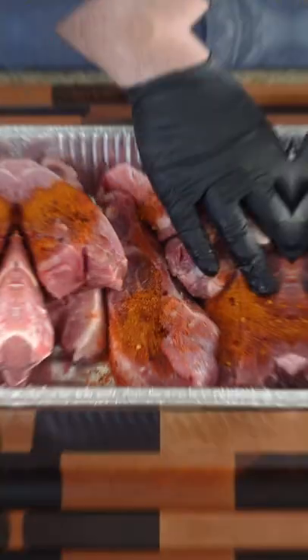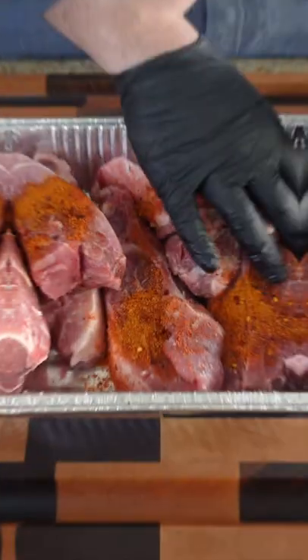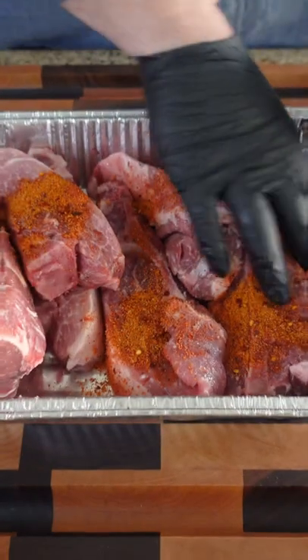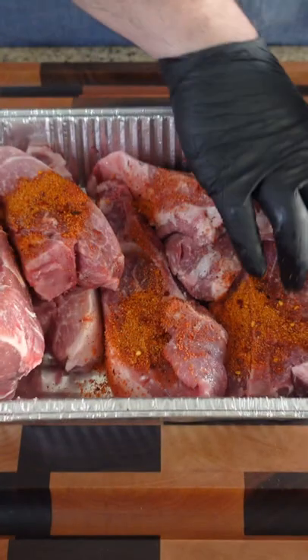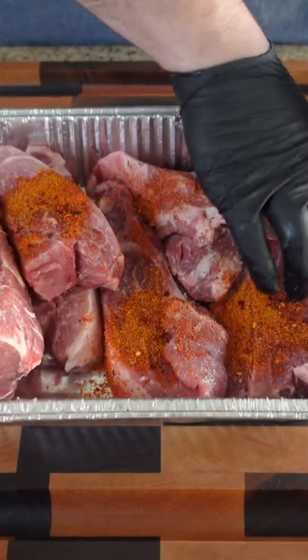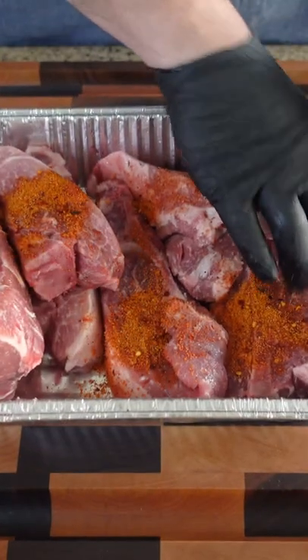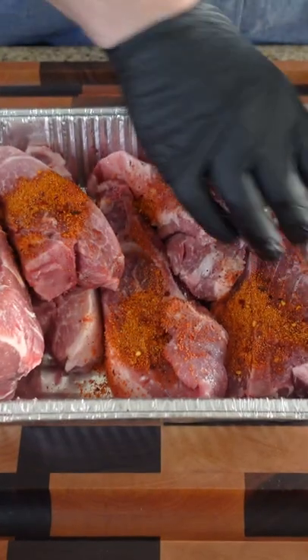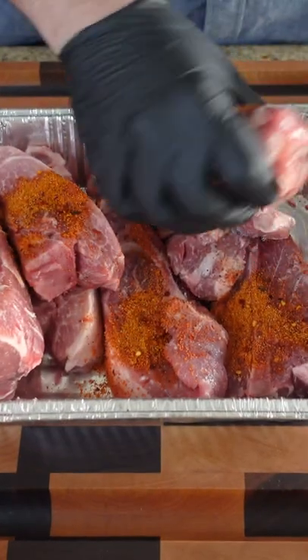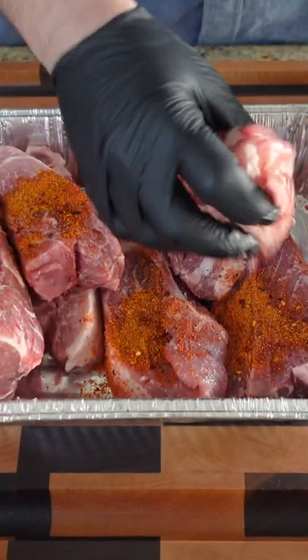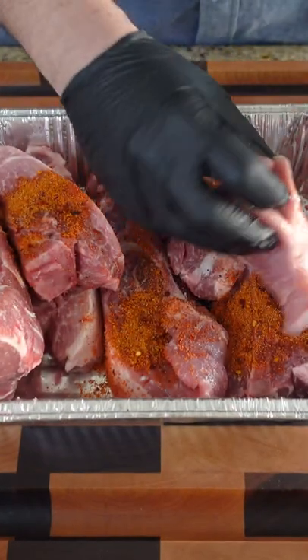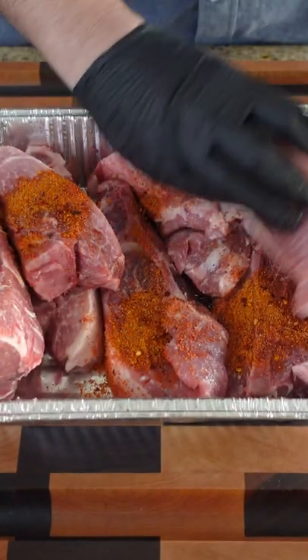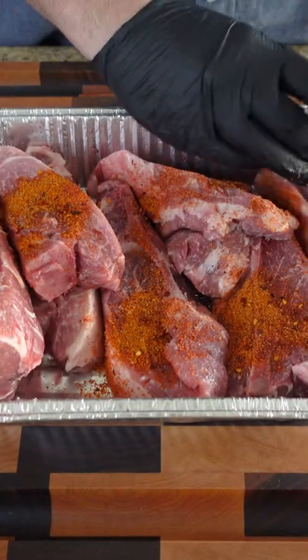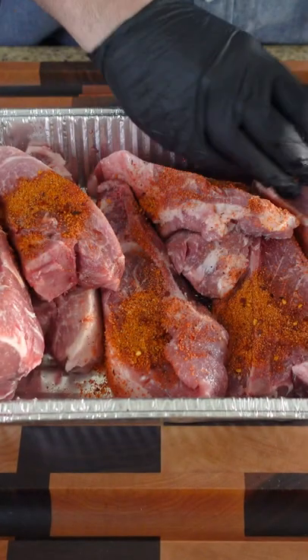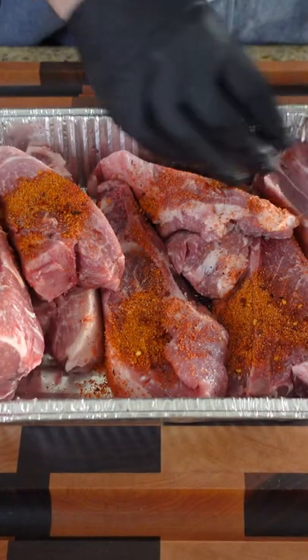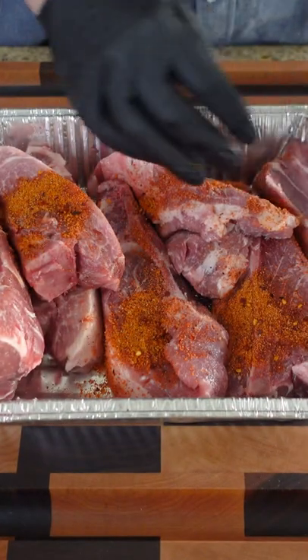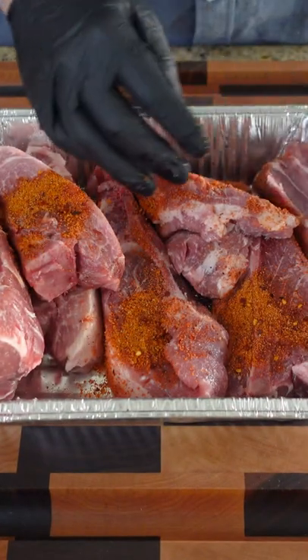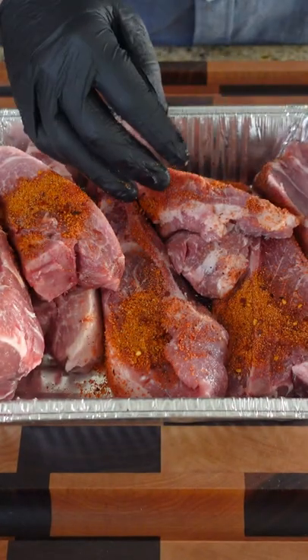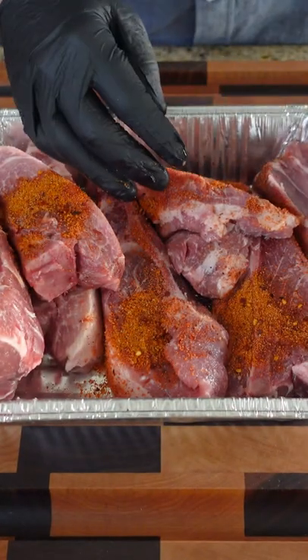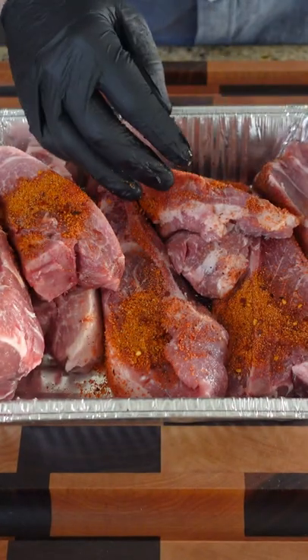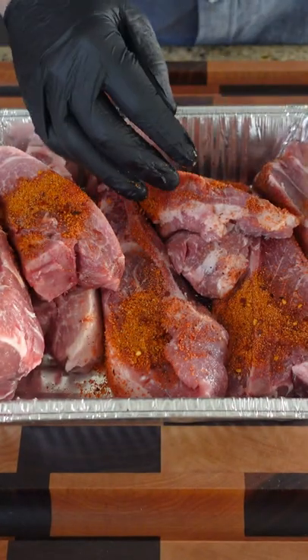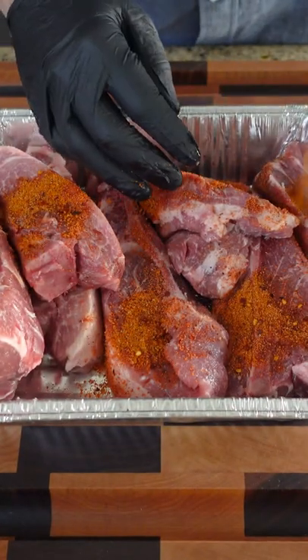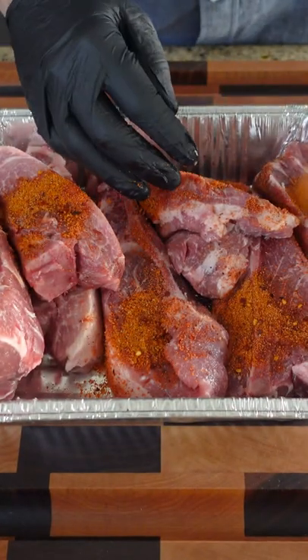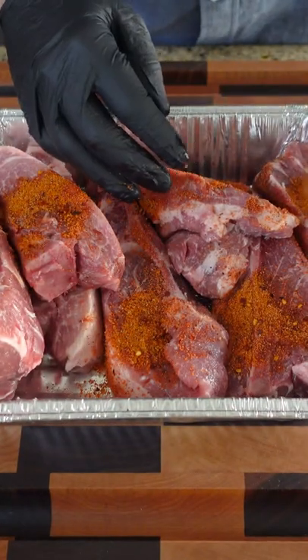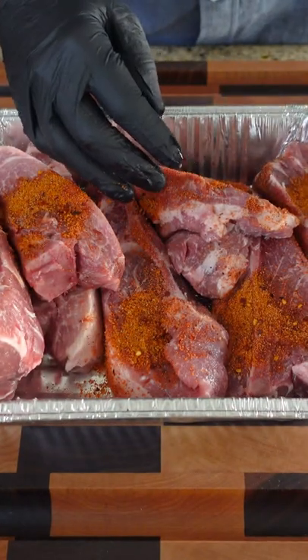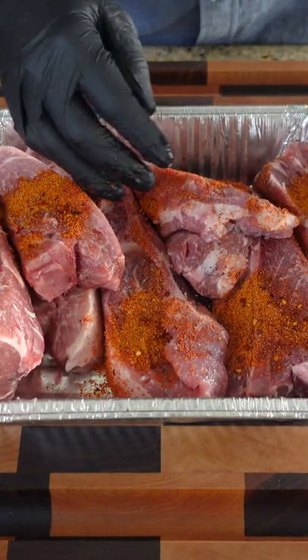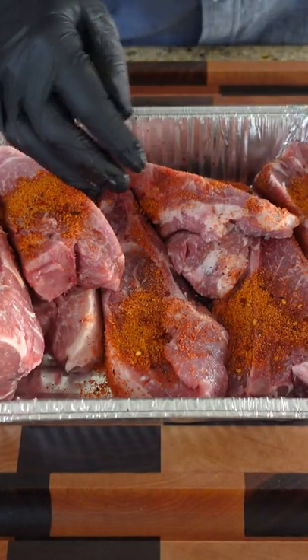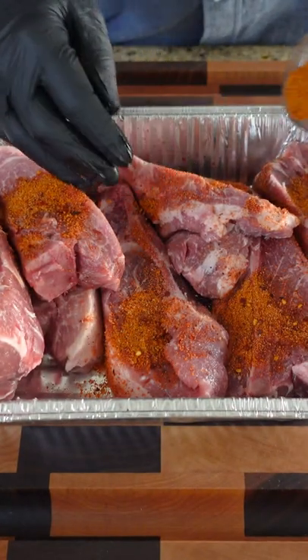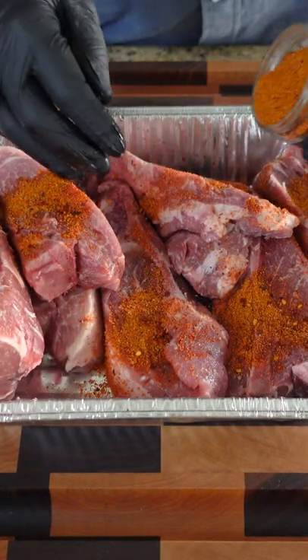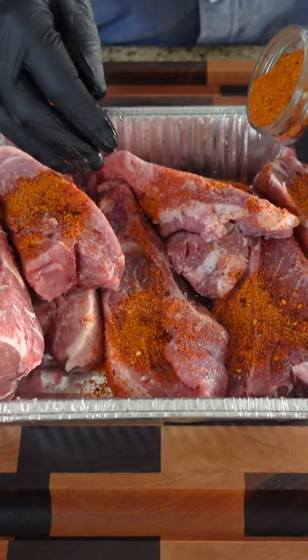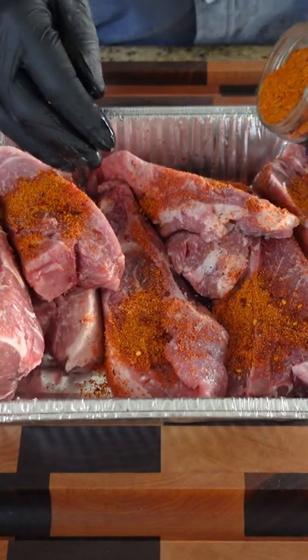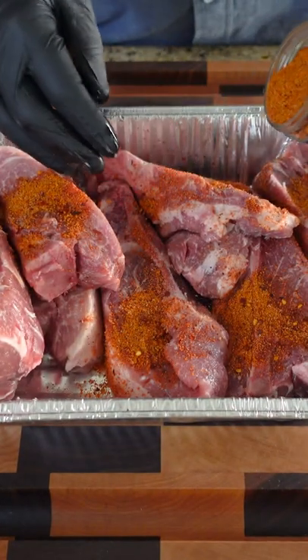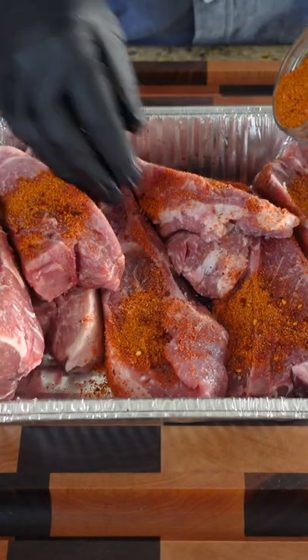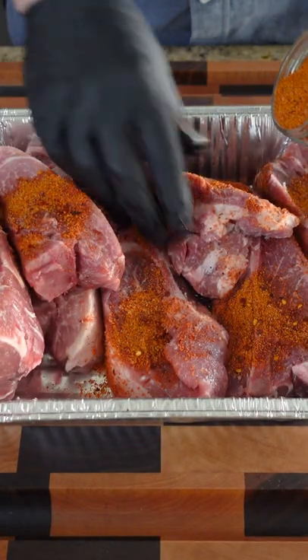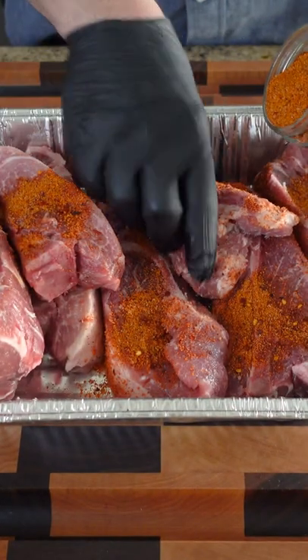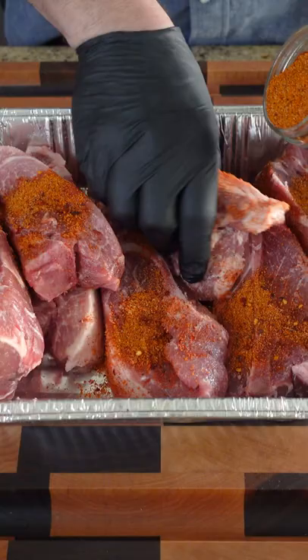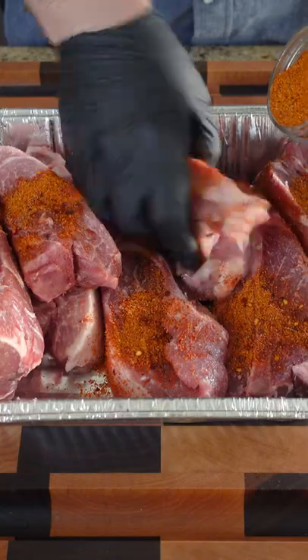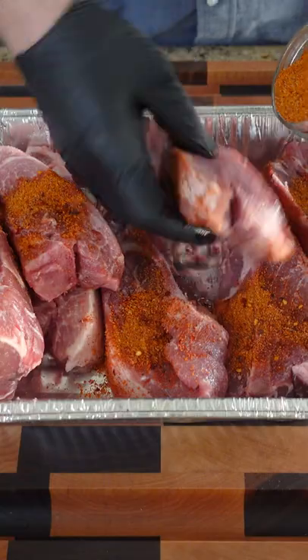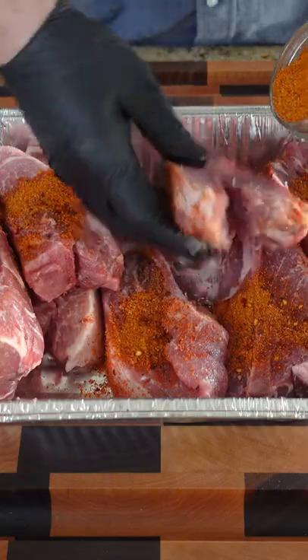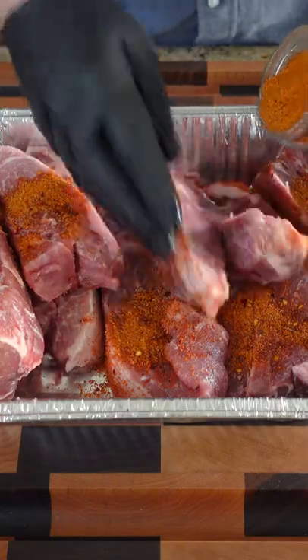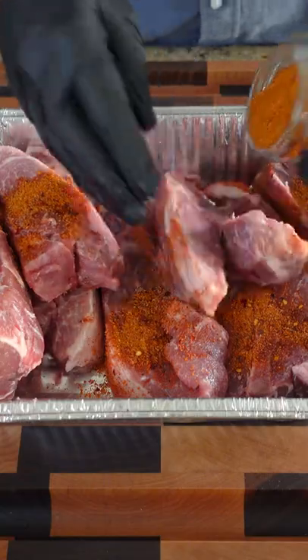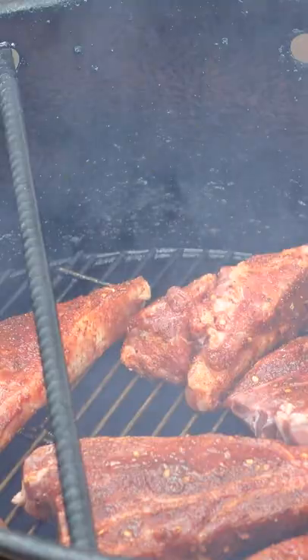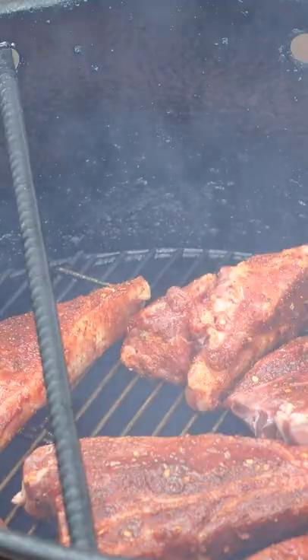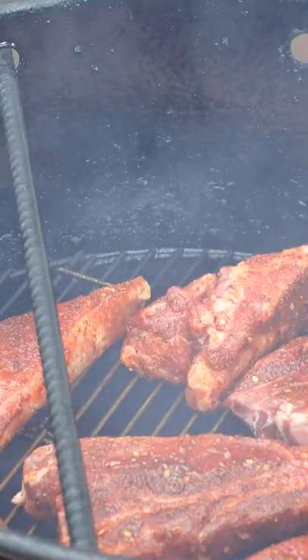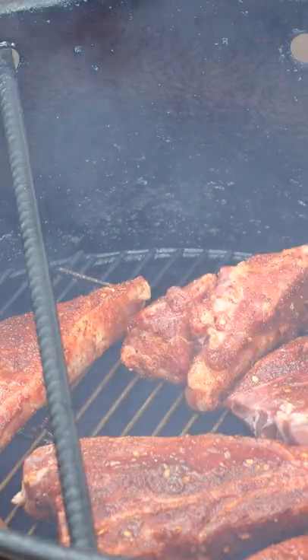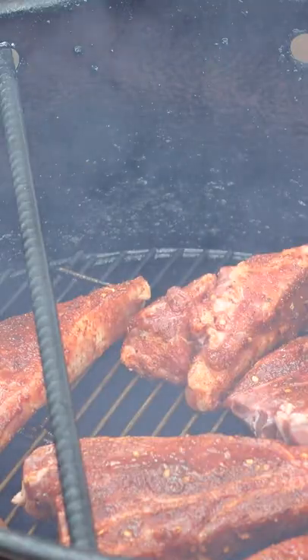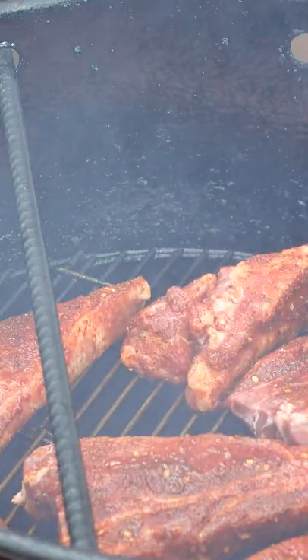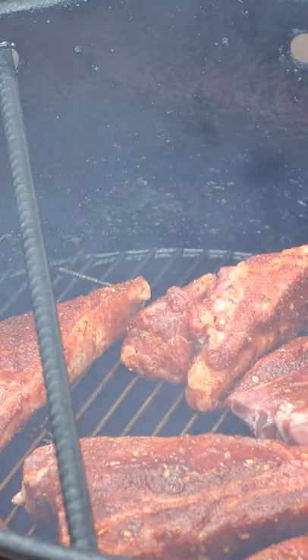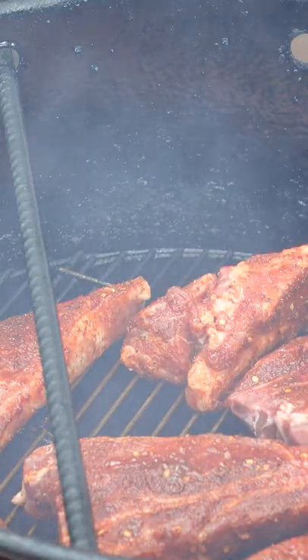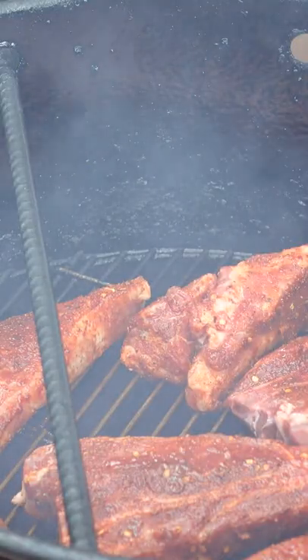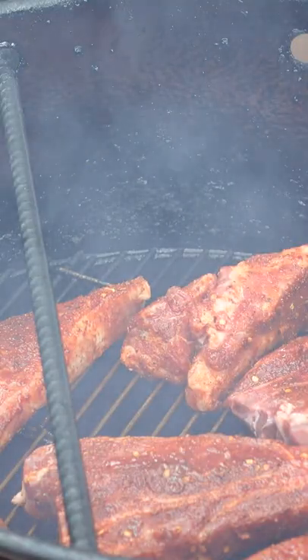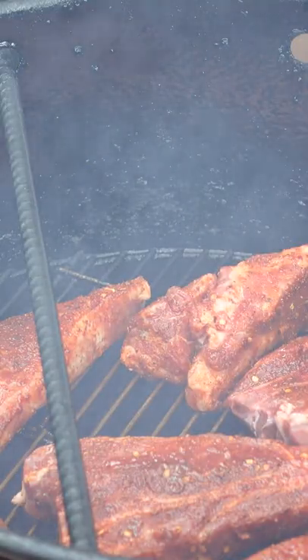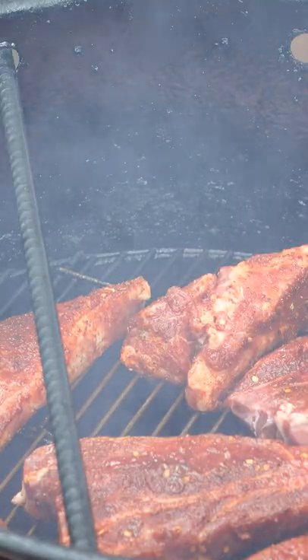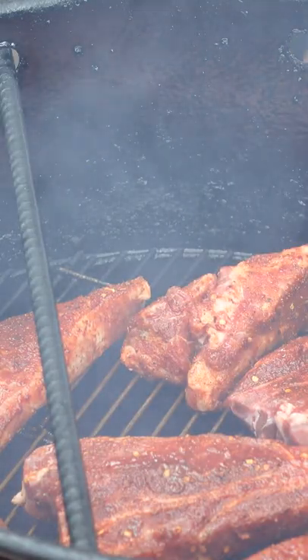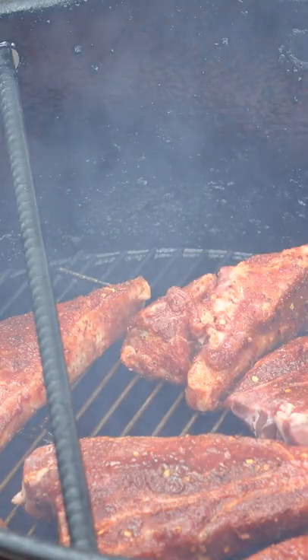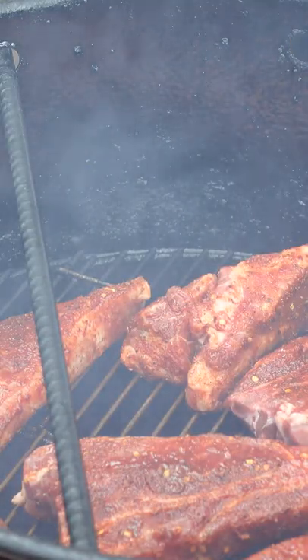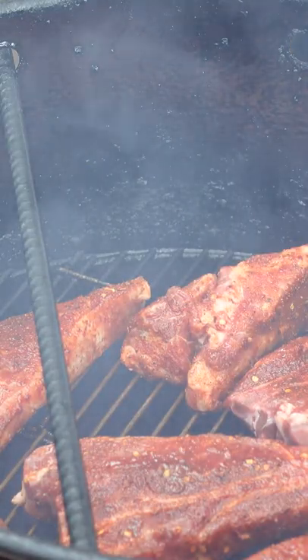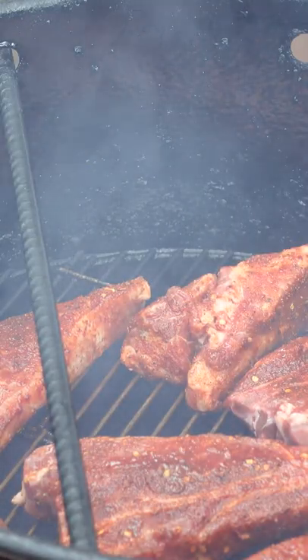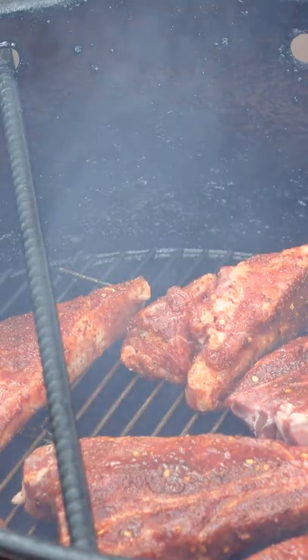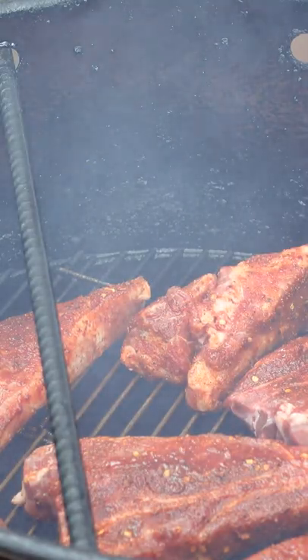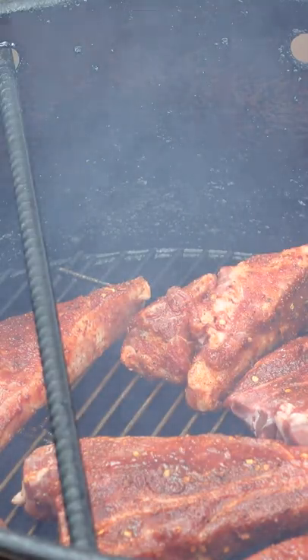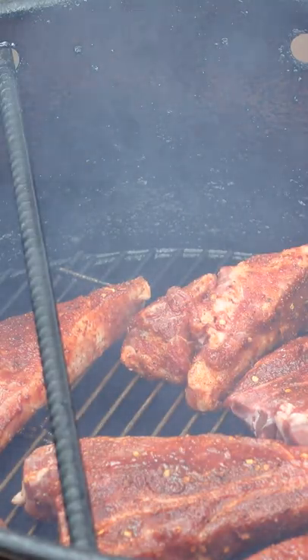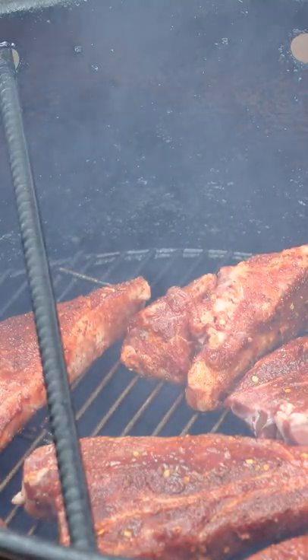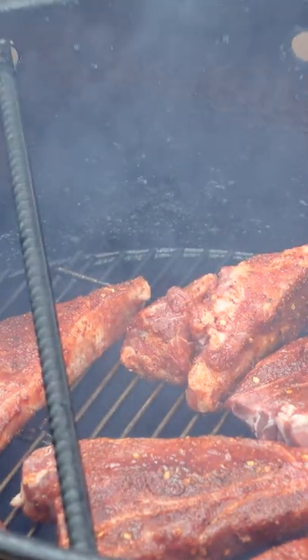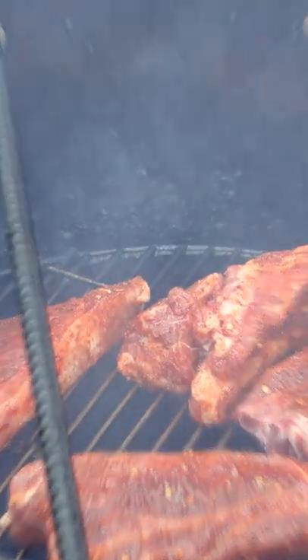The only reason why I have these ribs in a pan right now is just to make easier cleanup. Those are looking absolutely amazing.